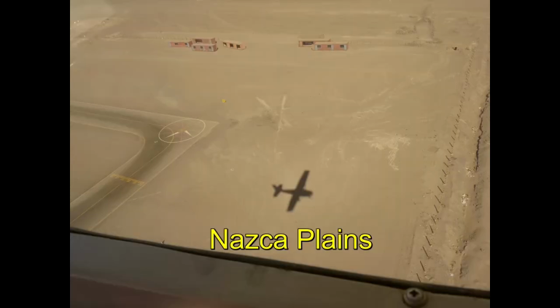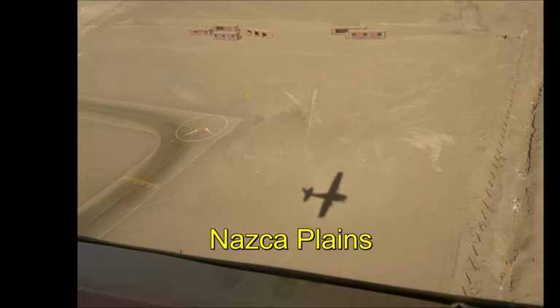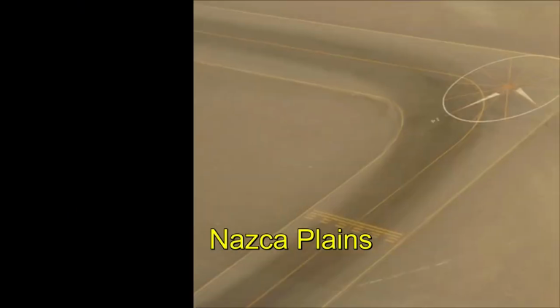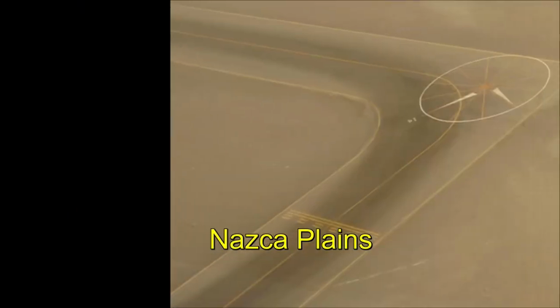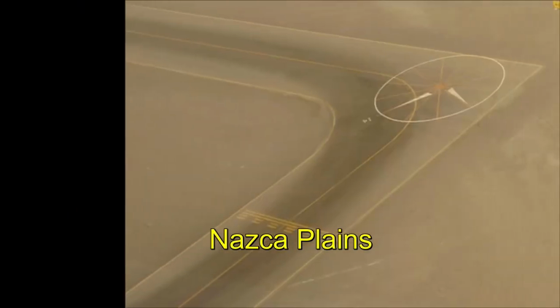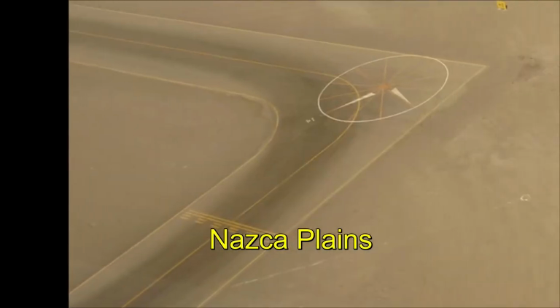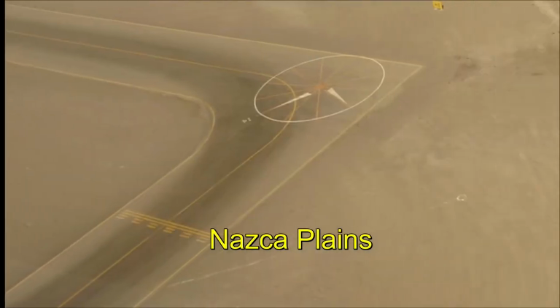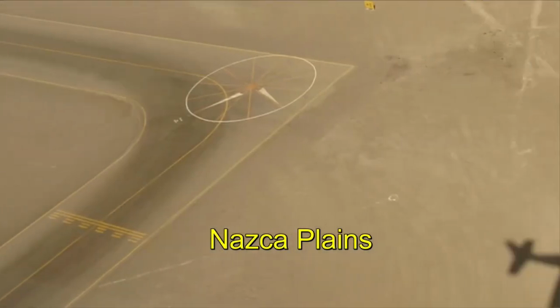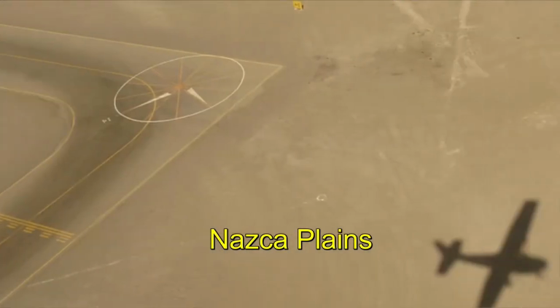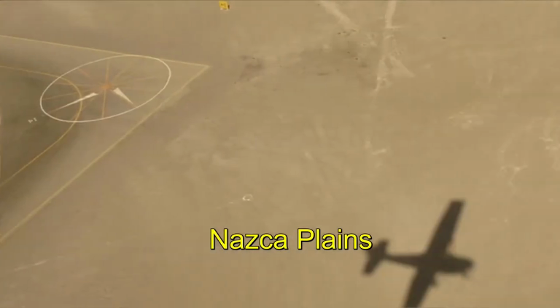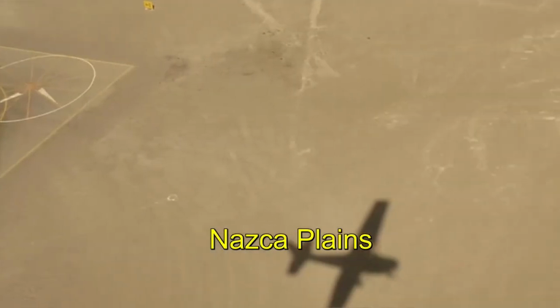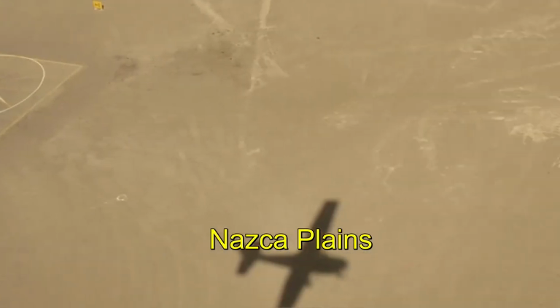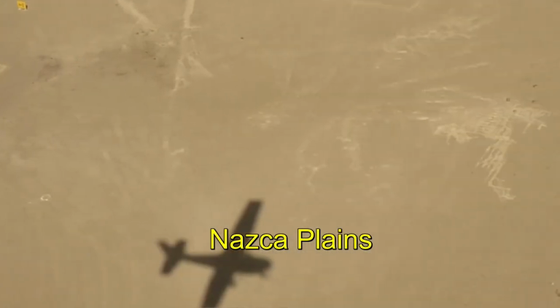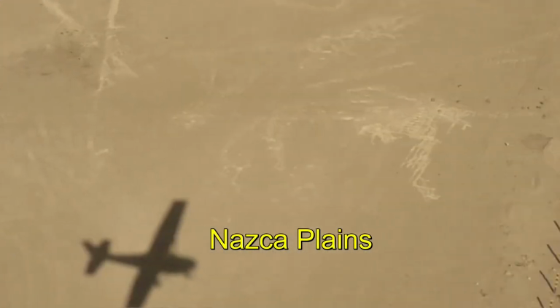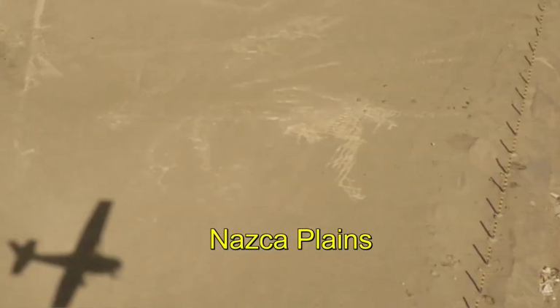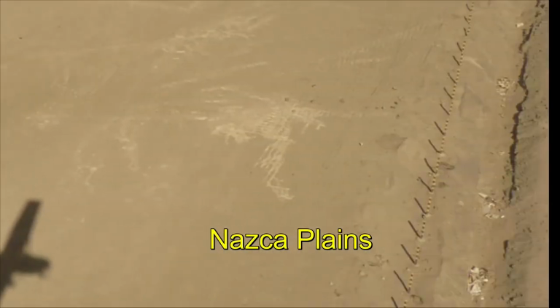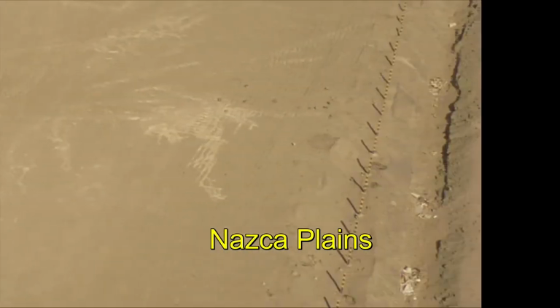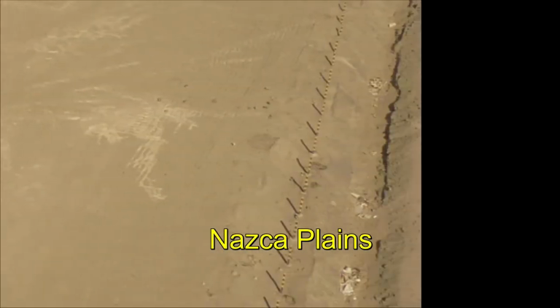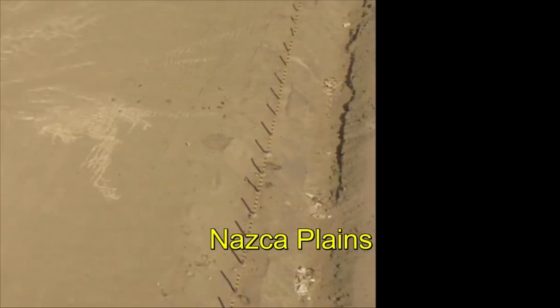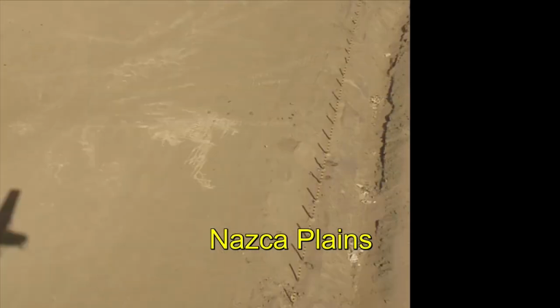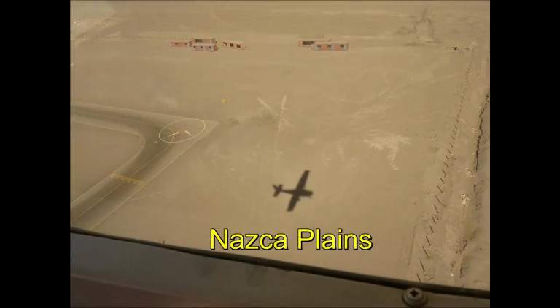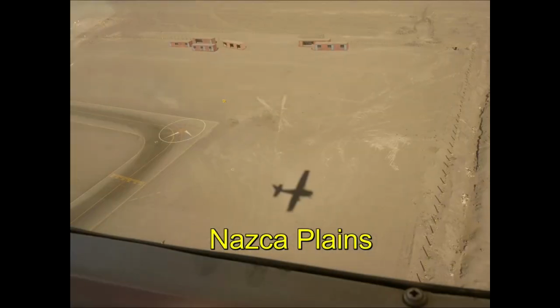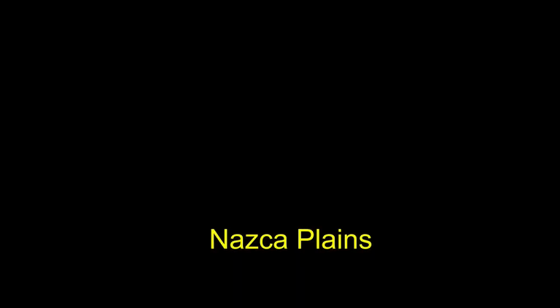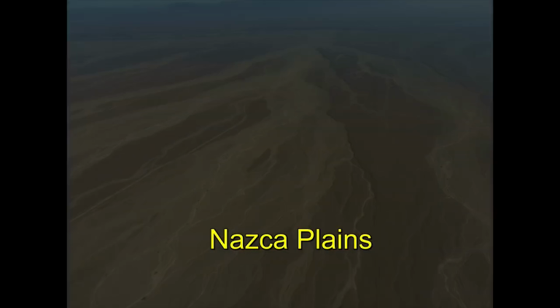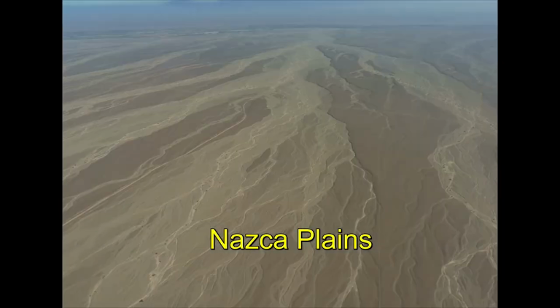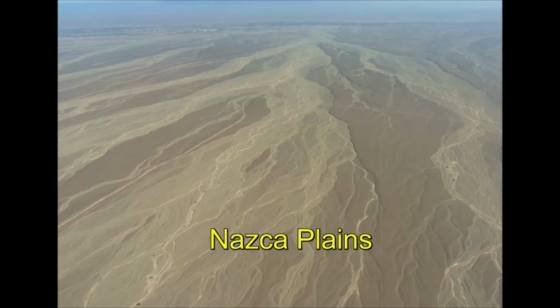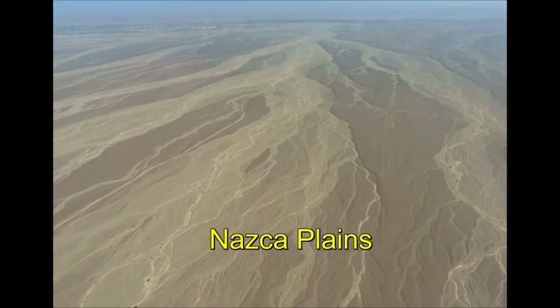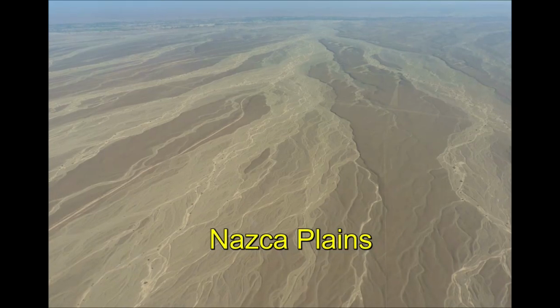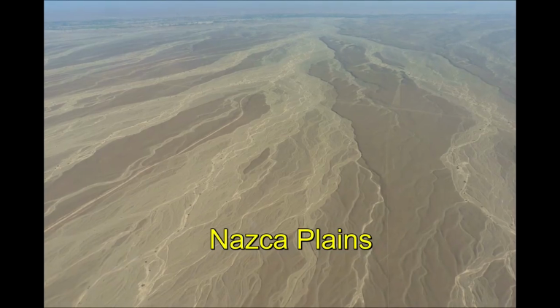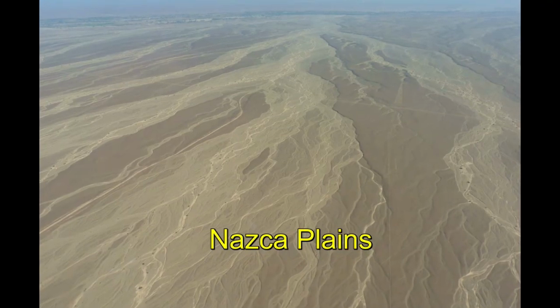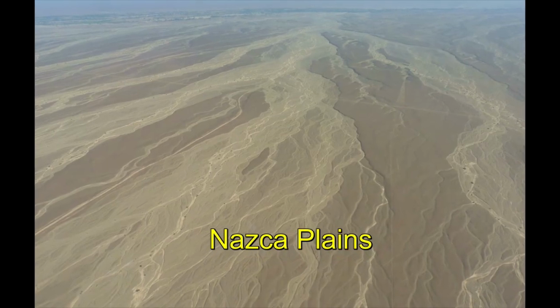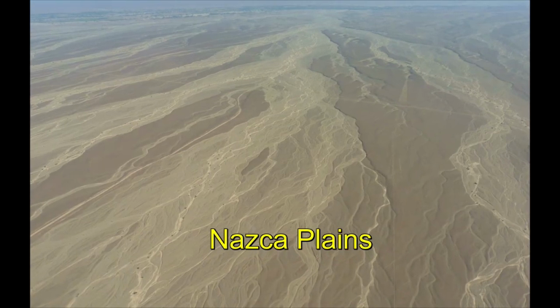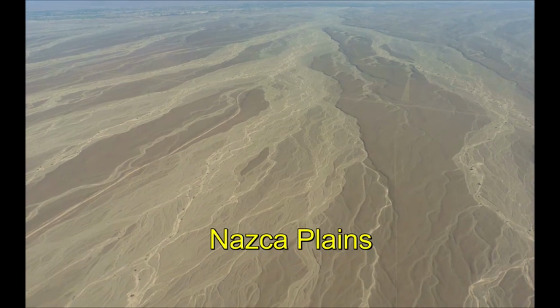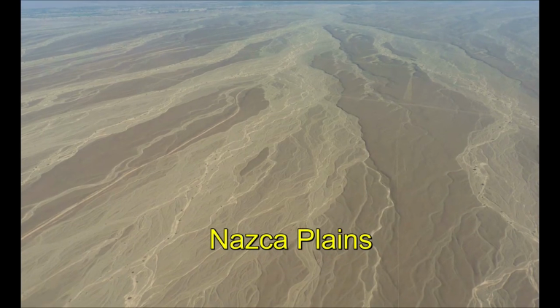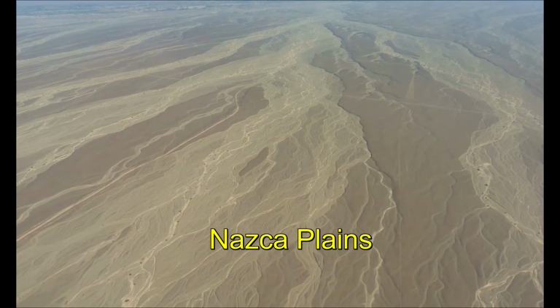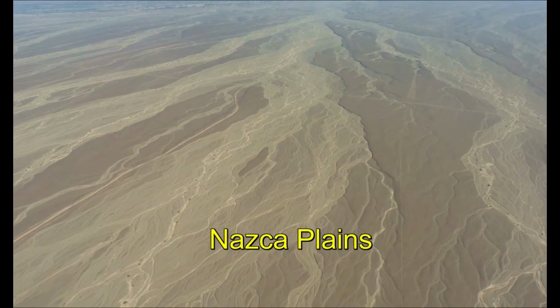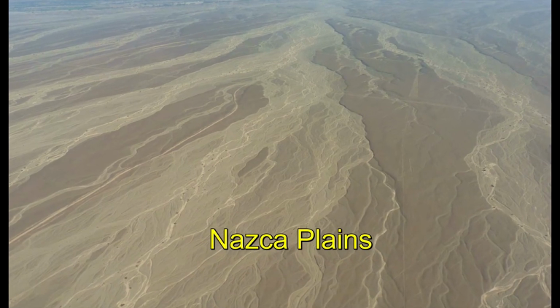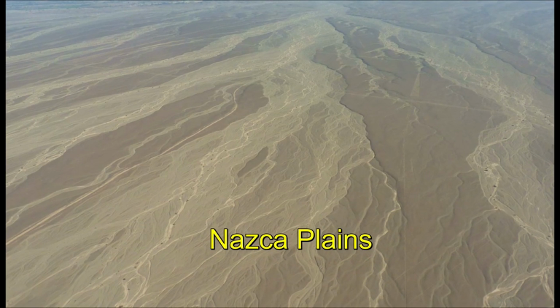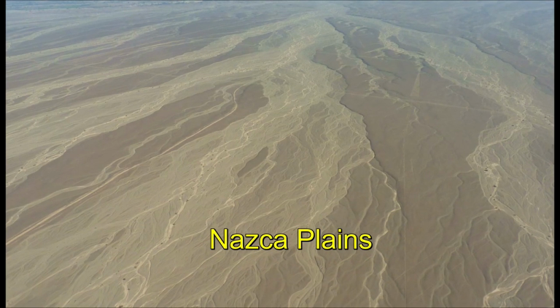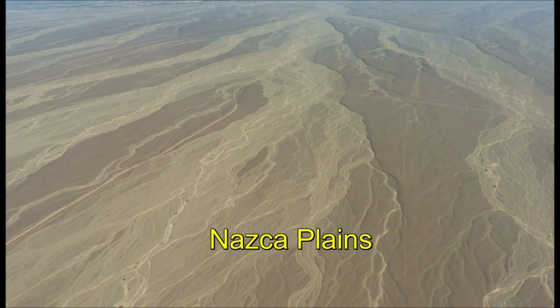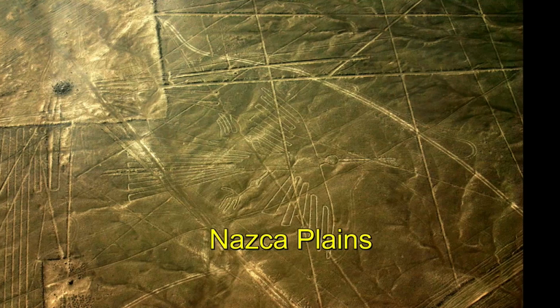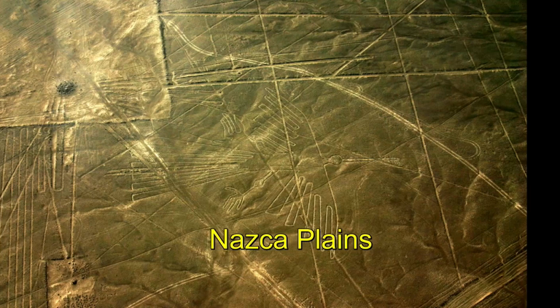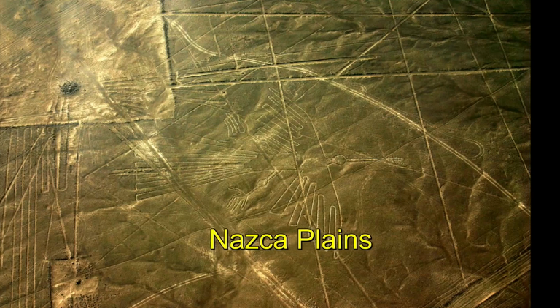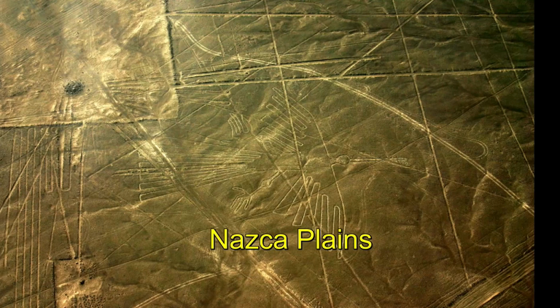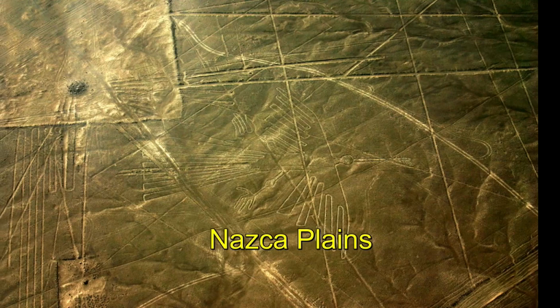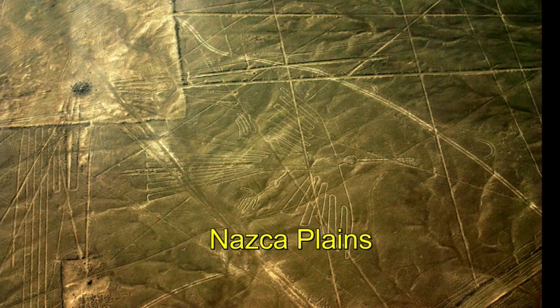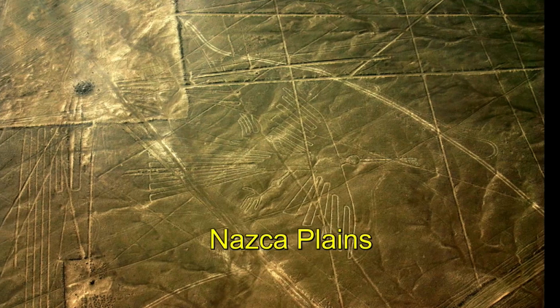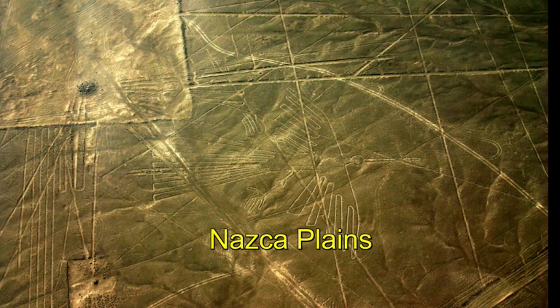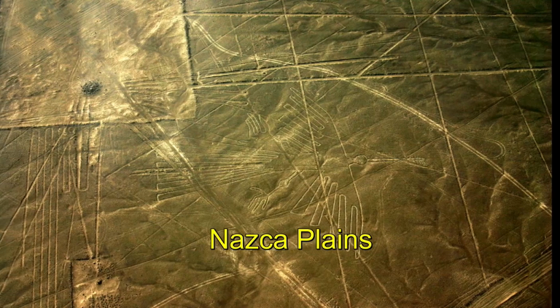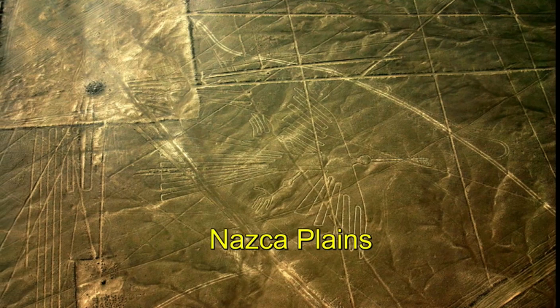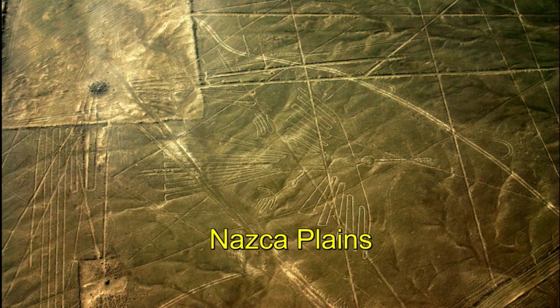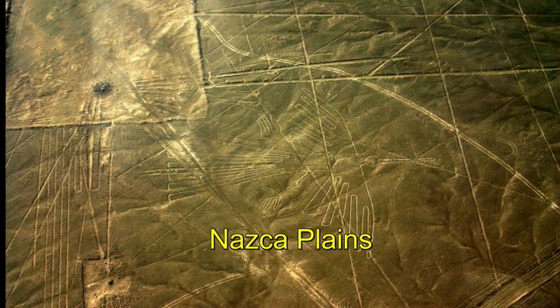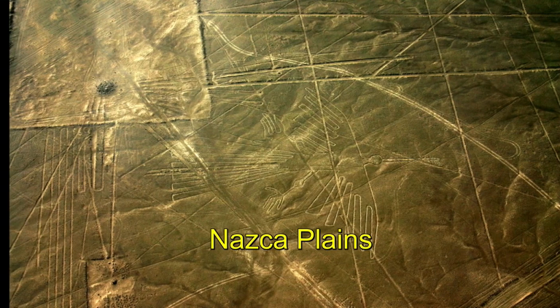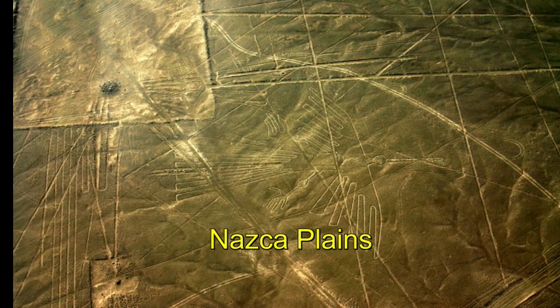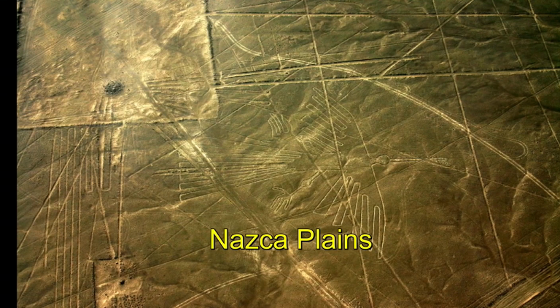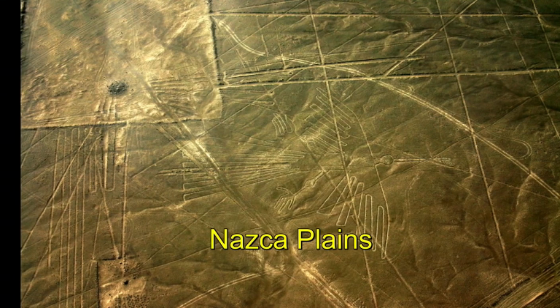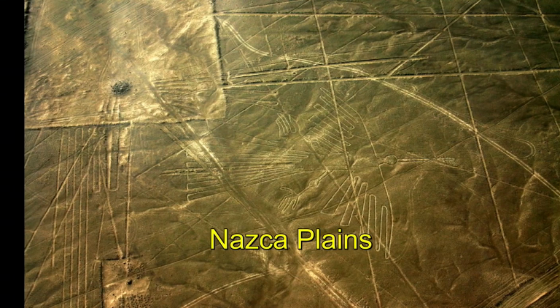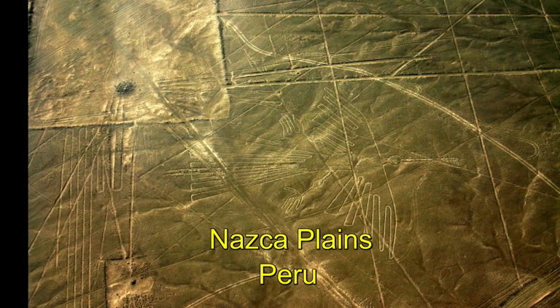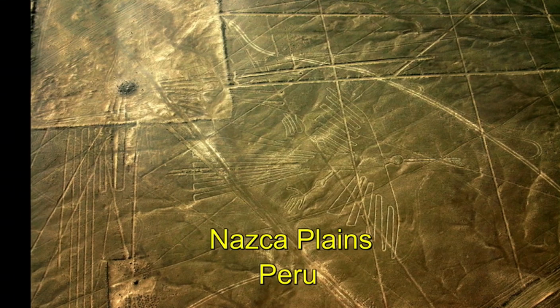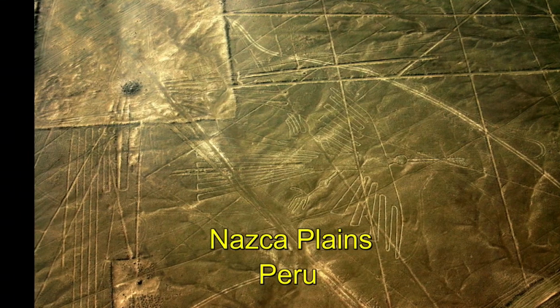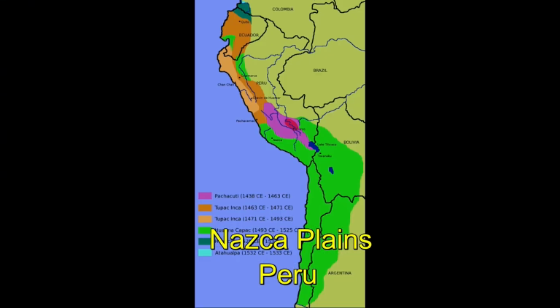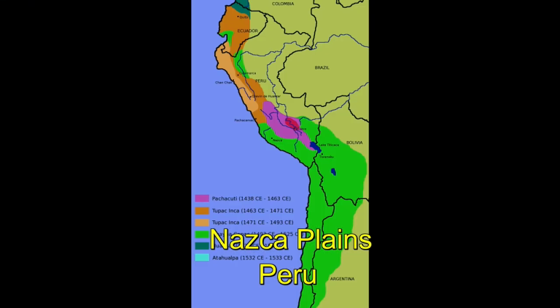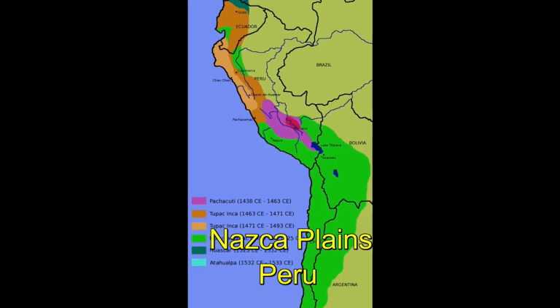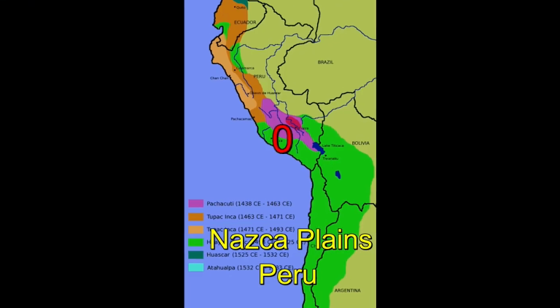Stretching across the Nazca Plains, like a giant map or blueprint left by ancient astronauts, lie the famous Nazca lines of Peru.